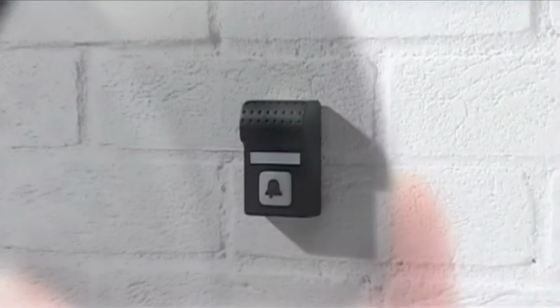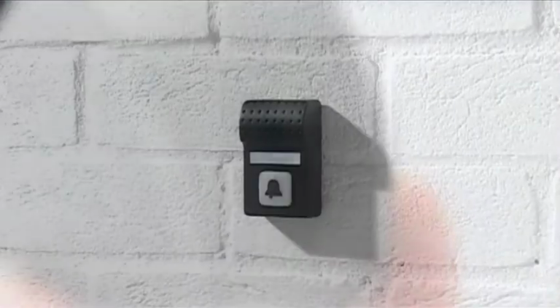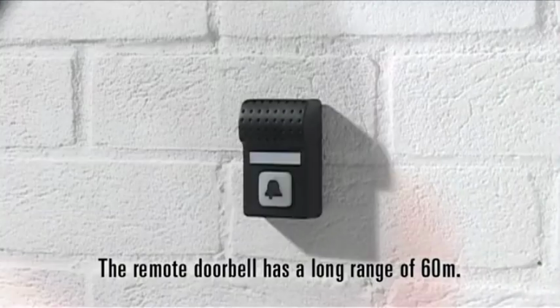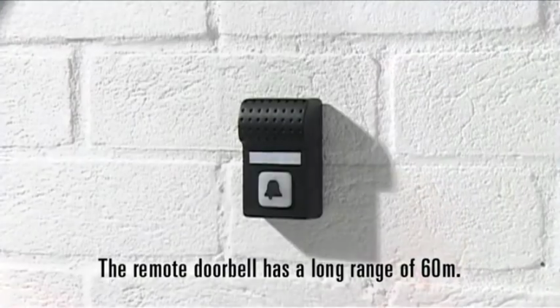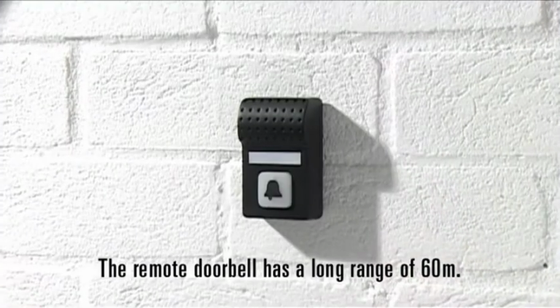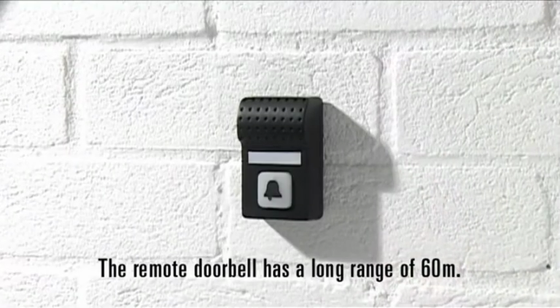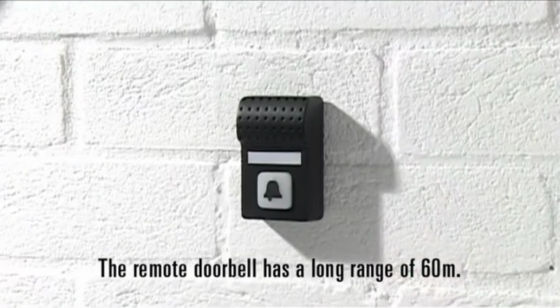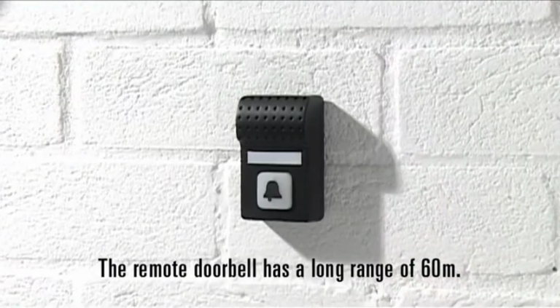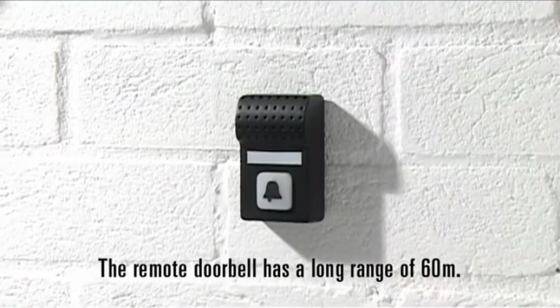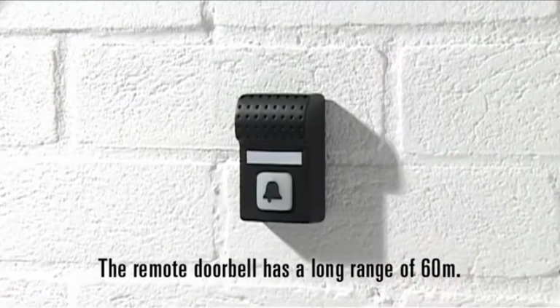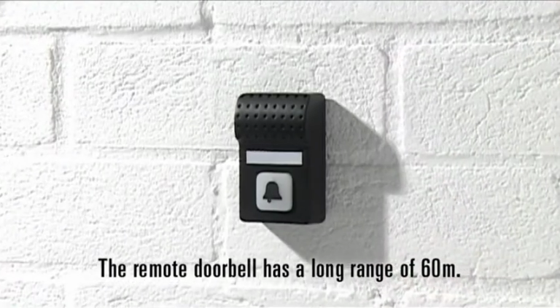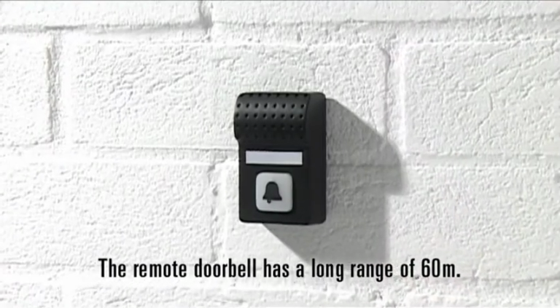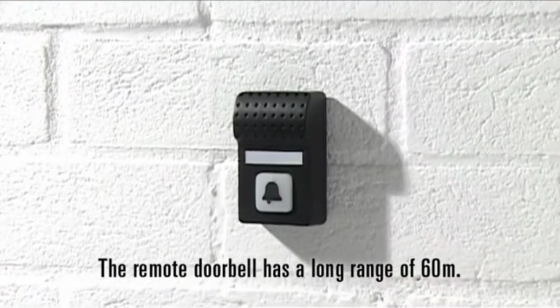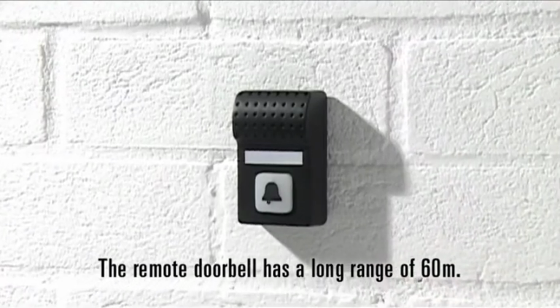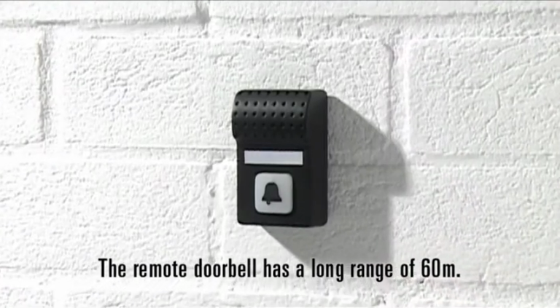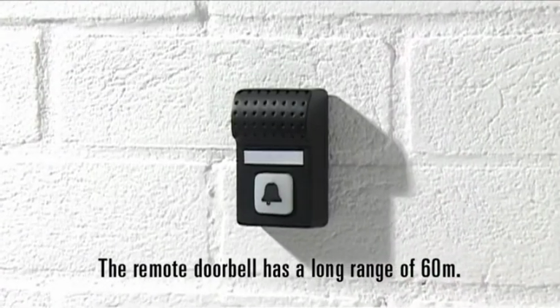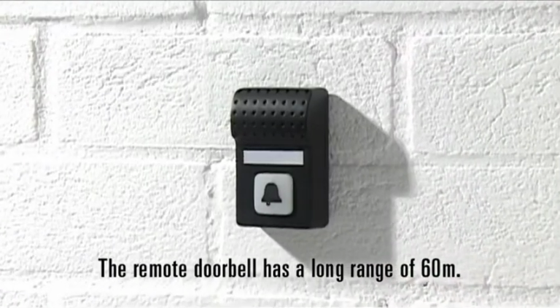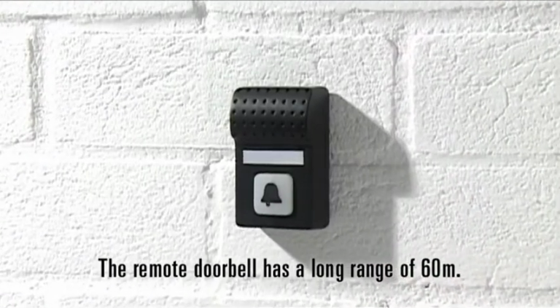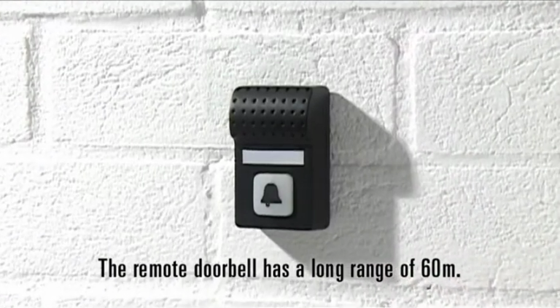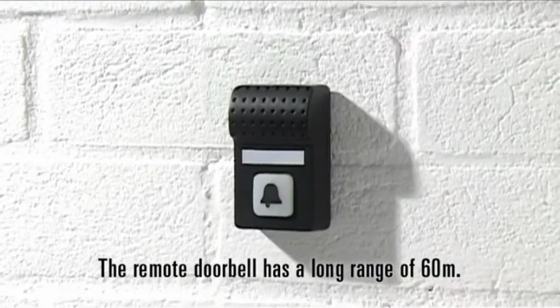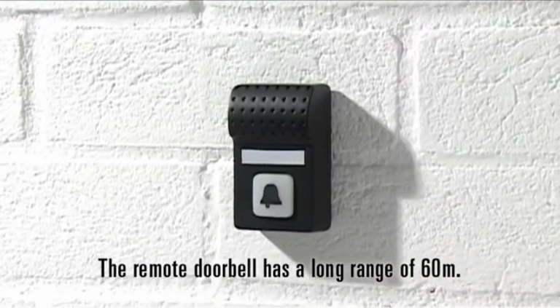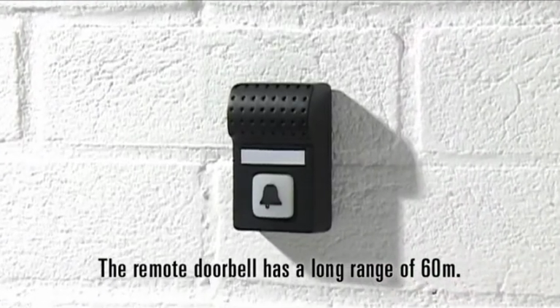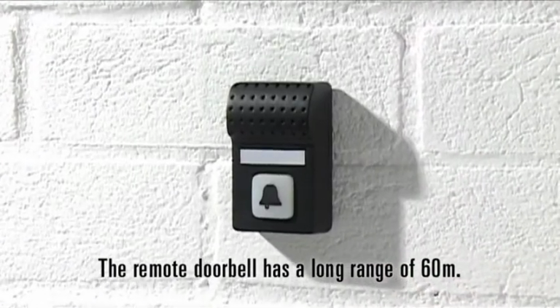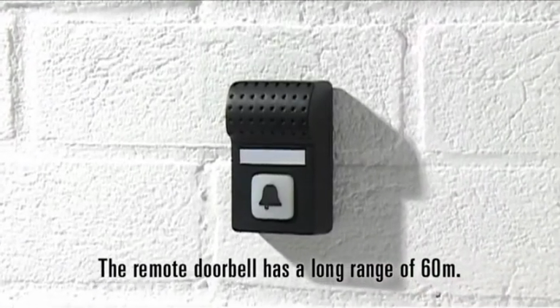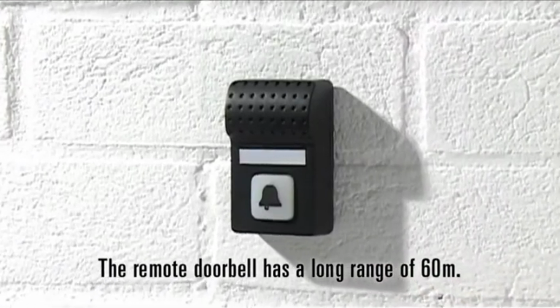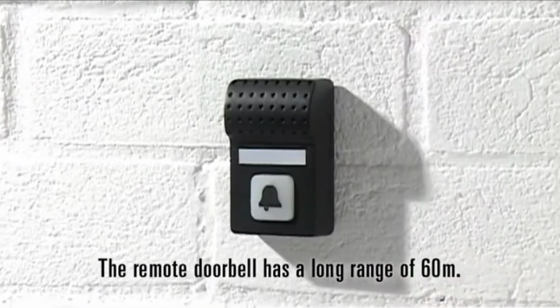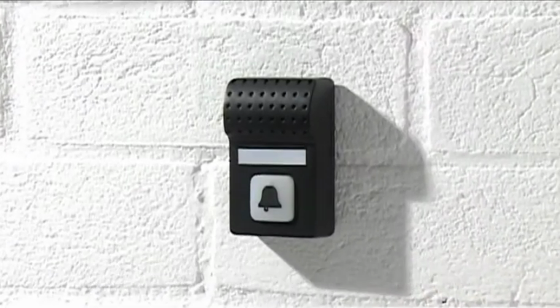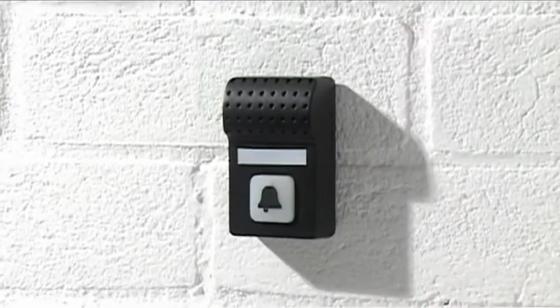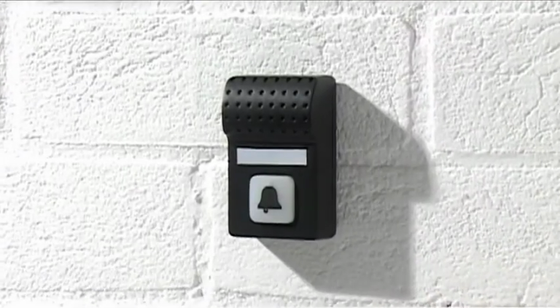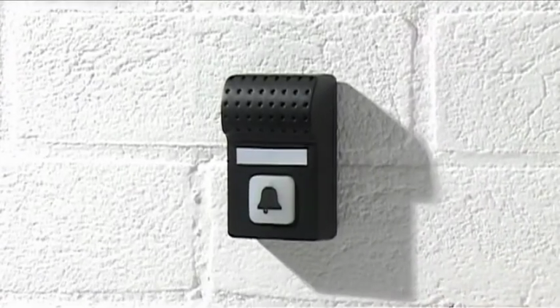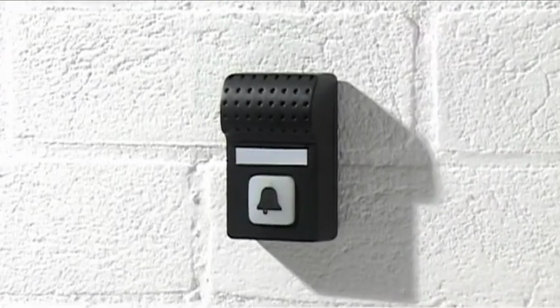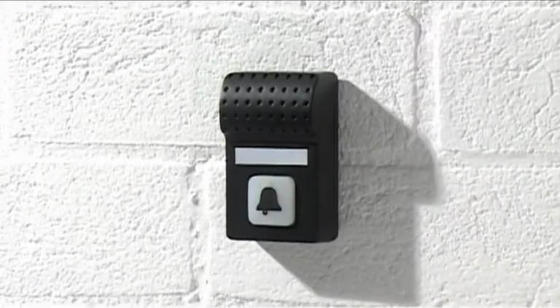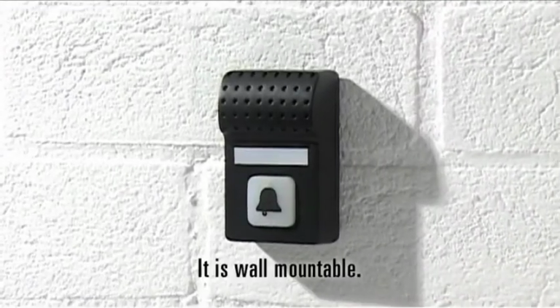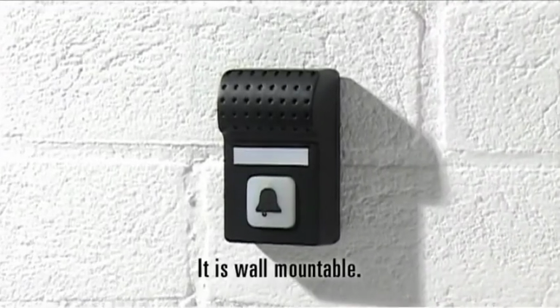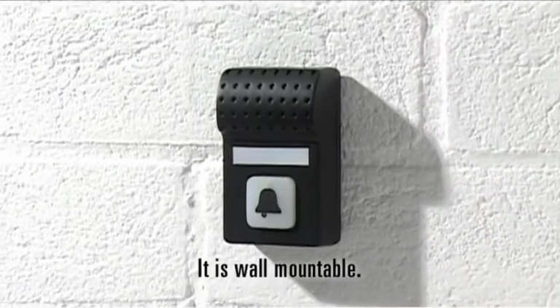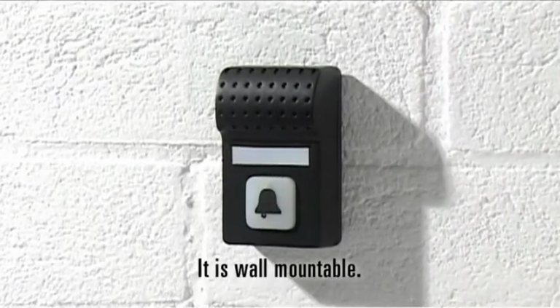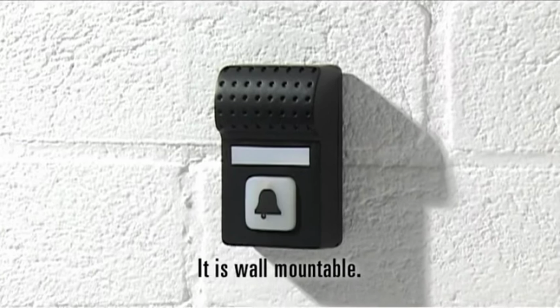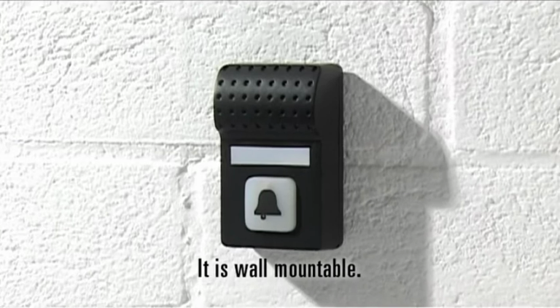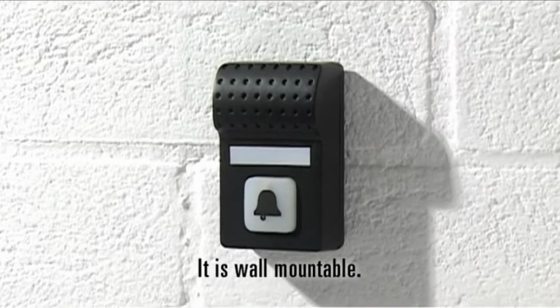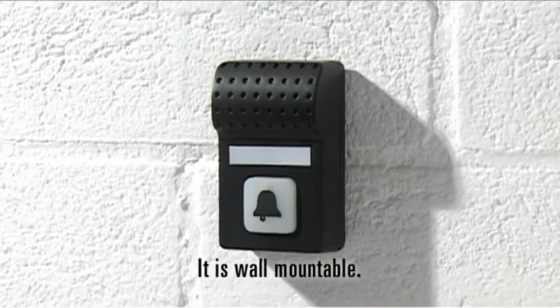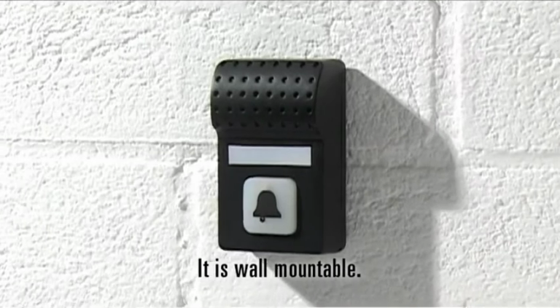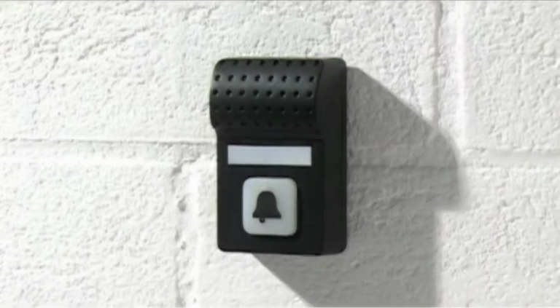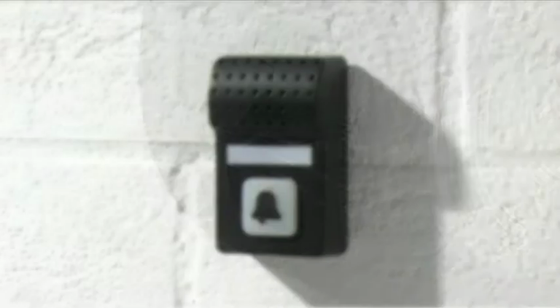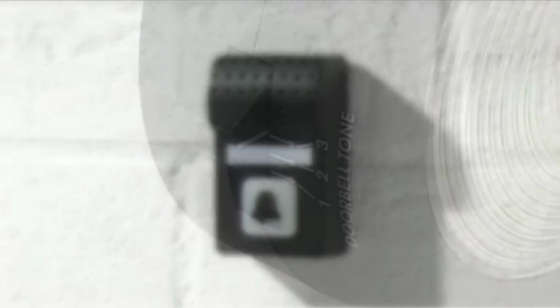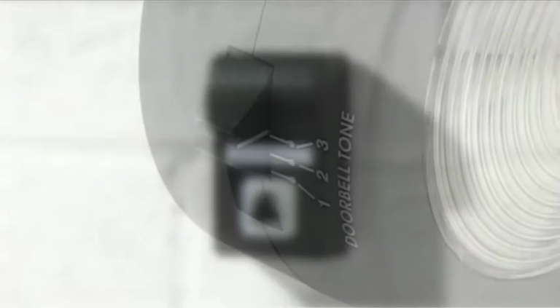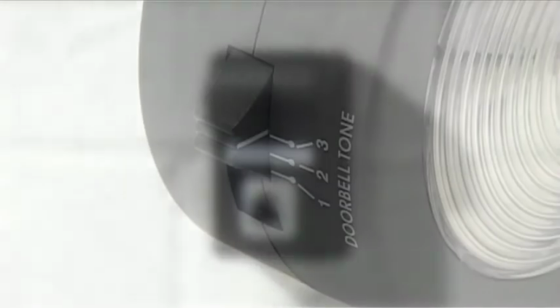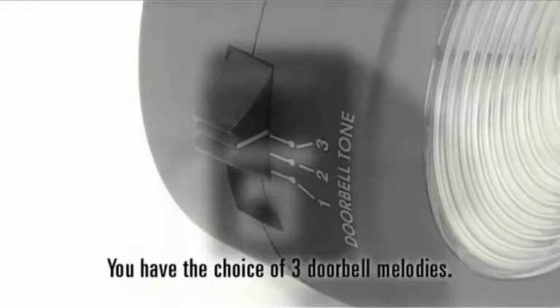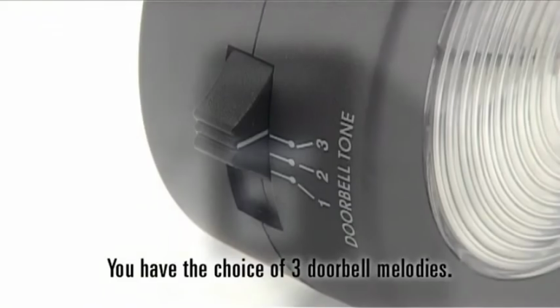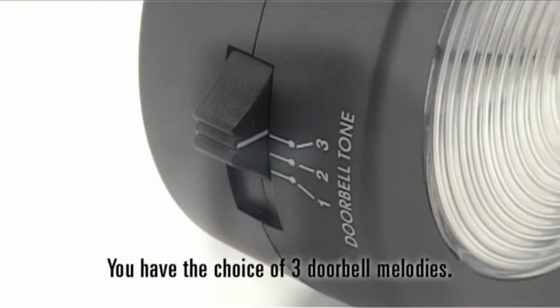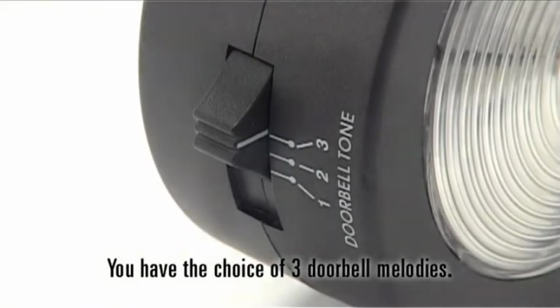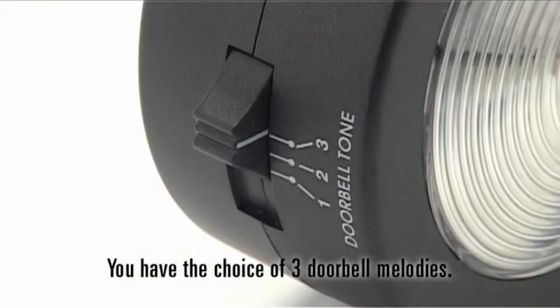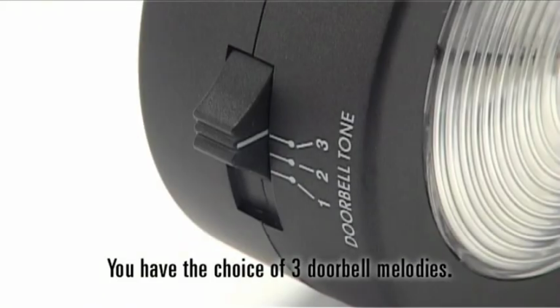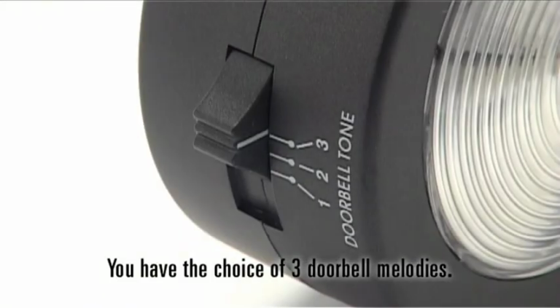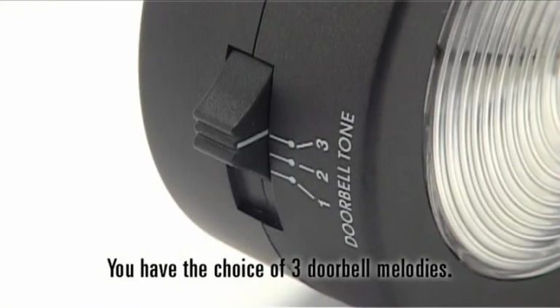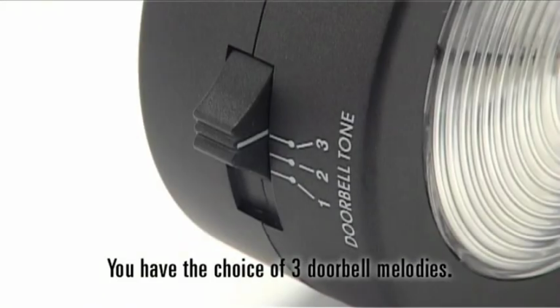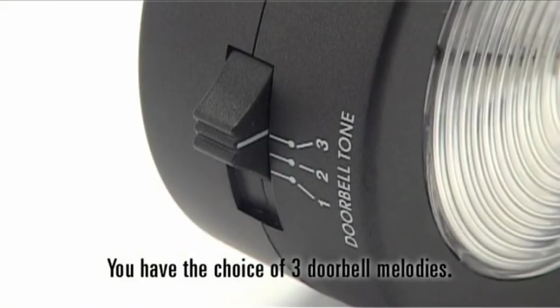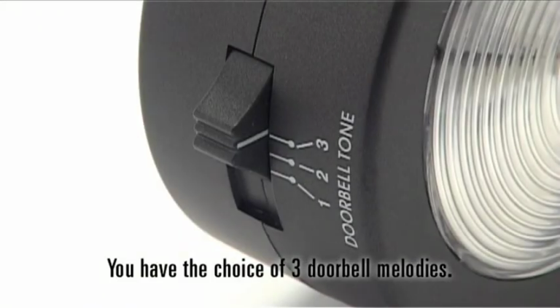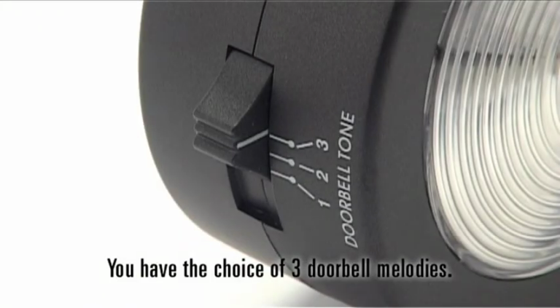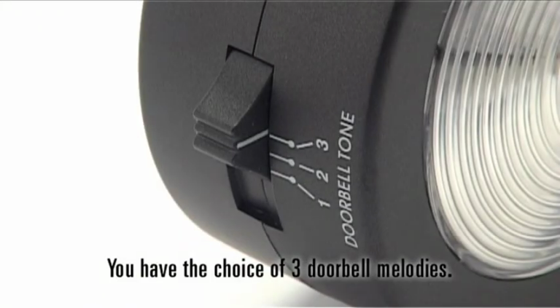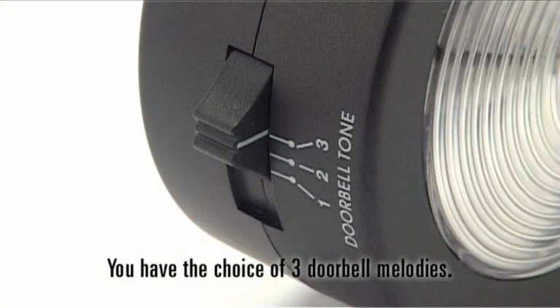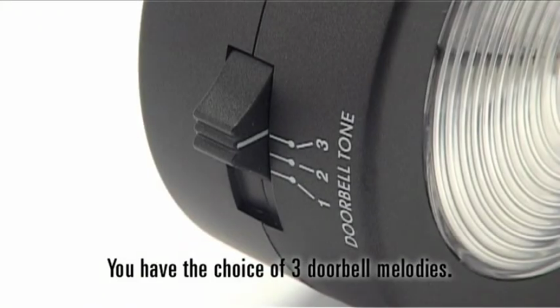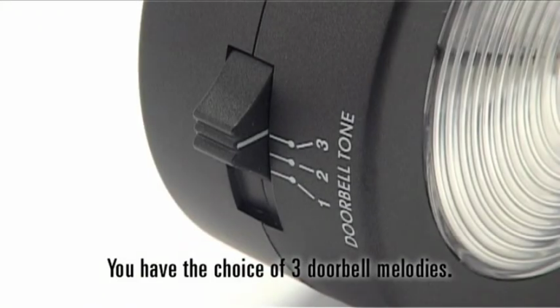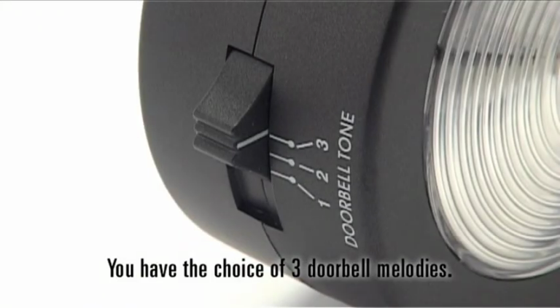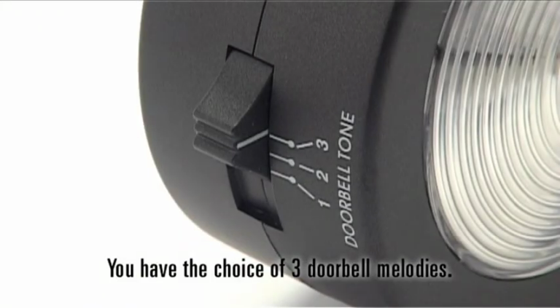The remote doorbell has a long range of 60 metres. It is wall-mountable. You have the choice of three doorbell melodies.